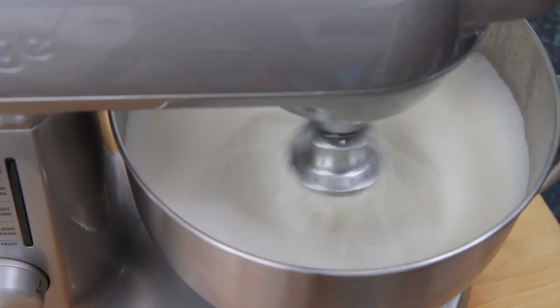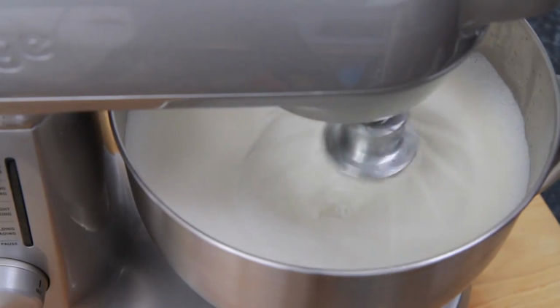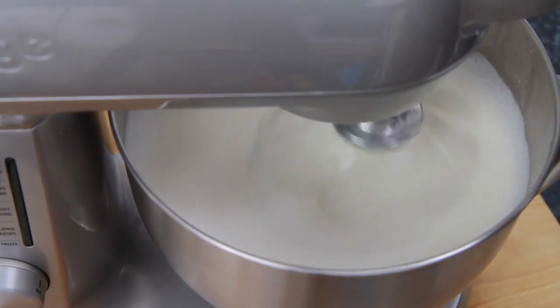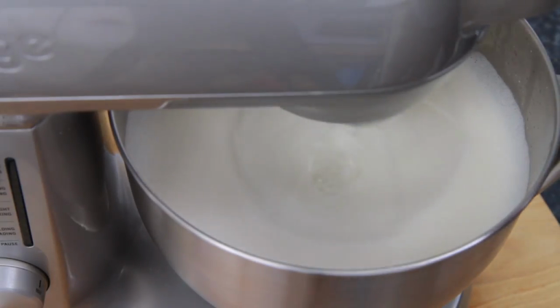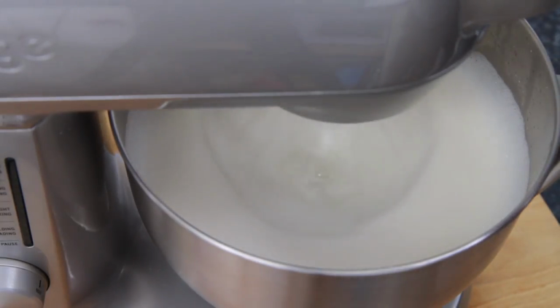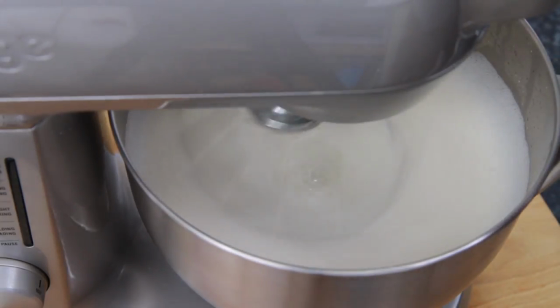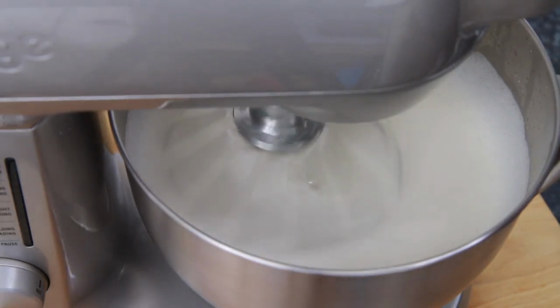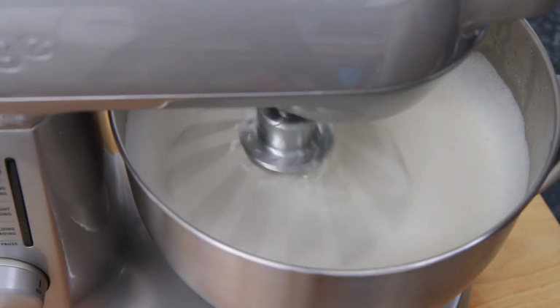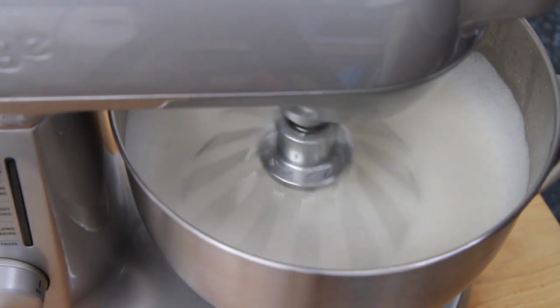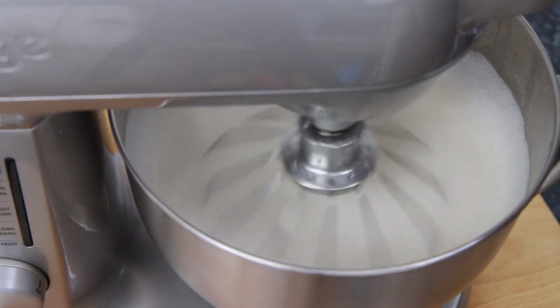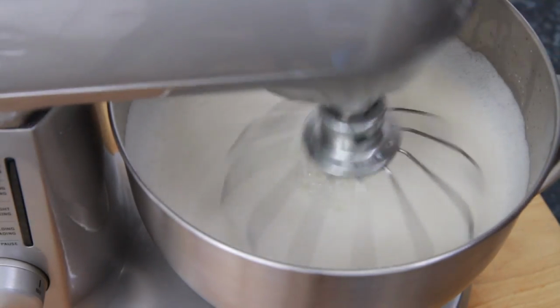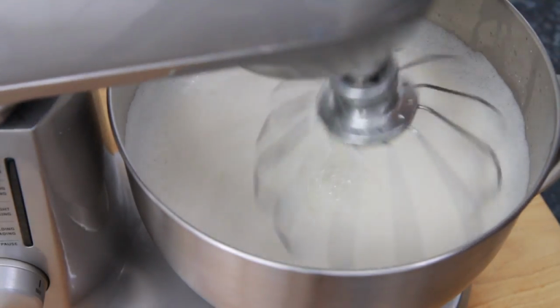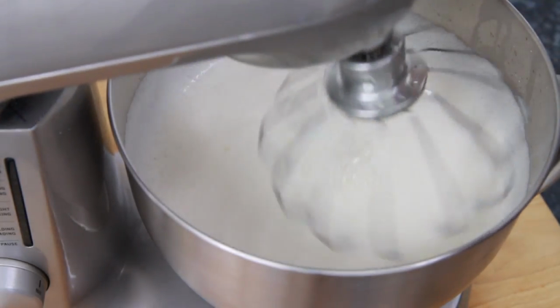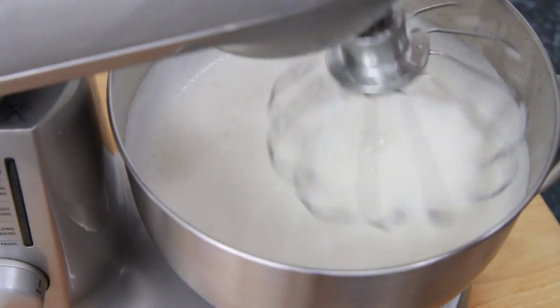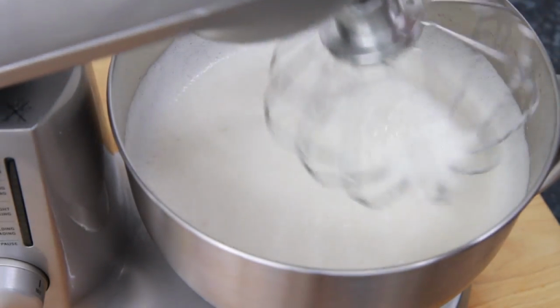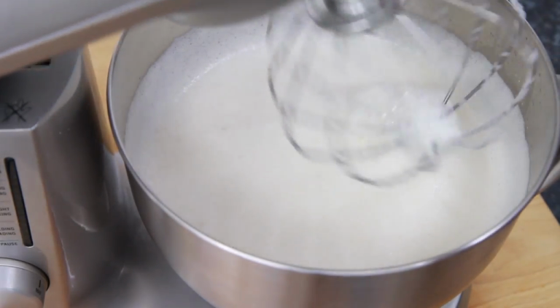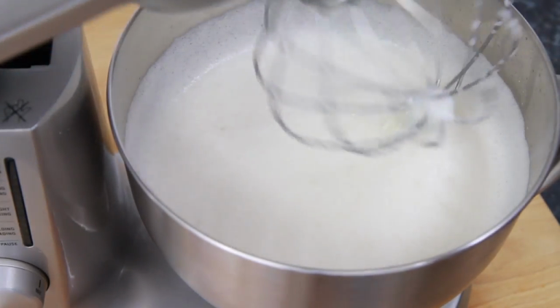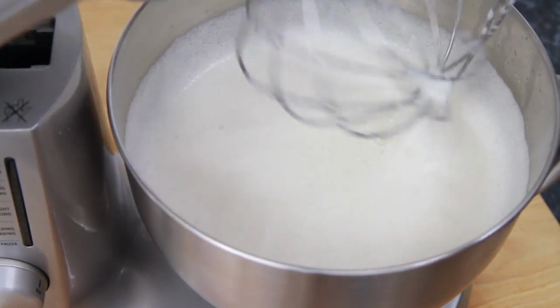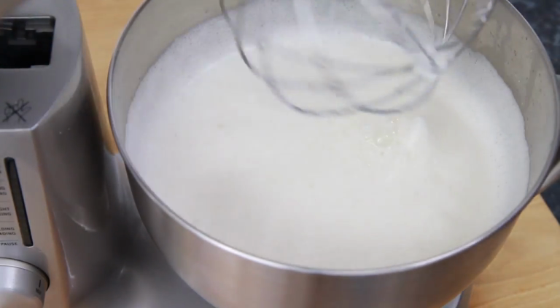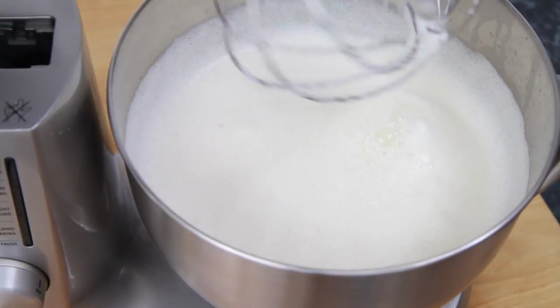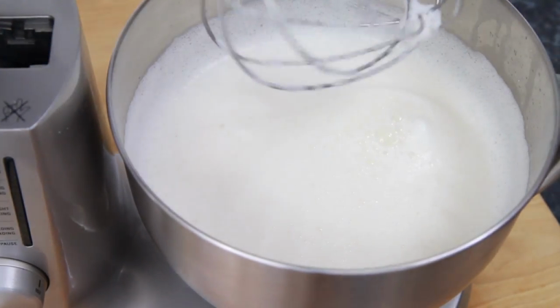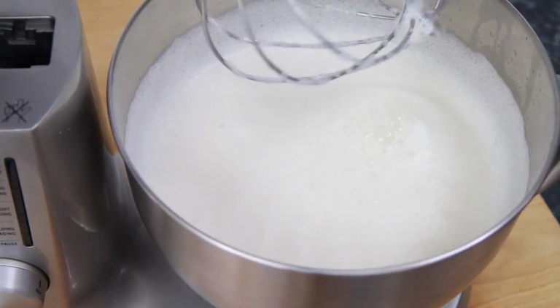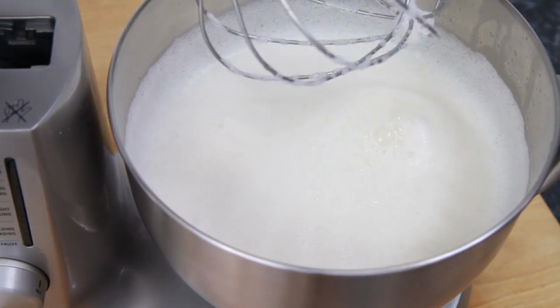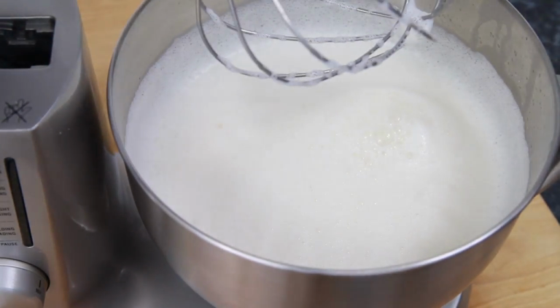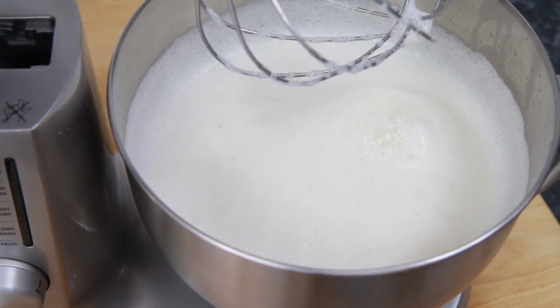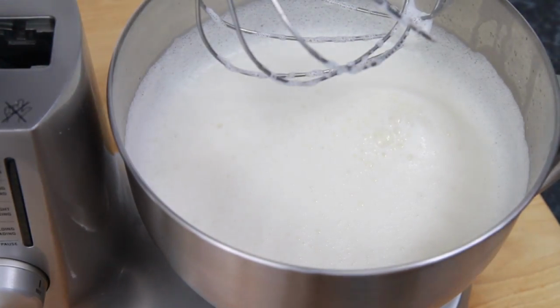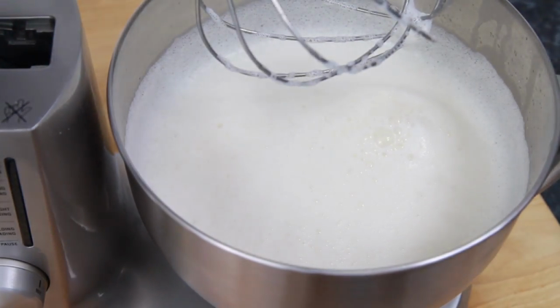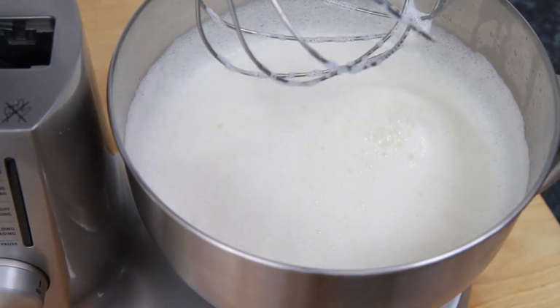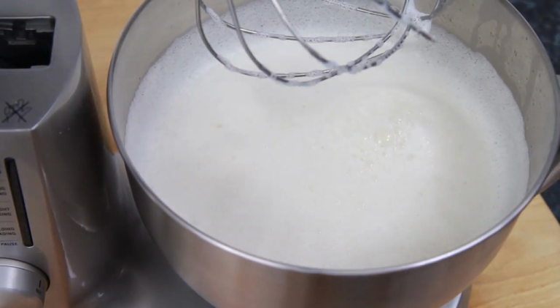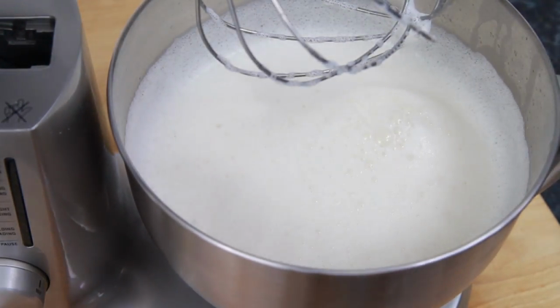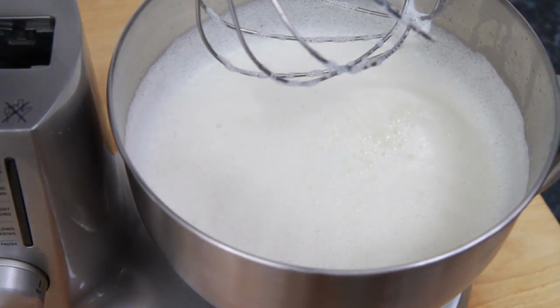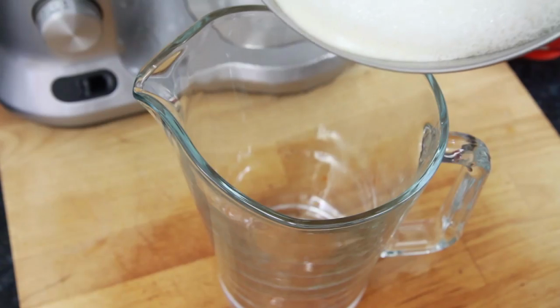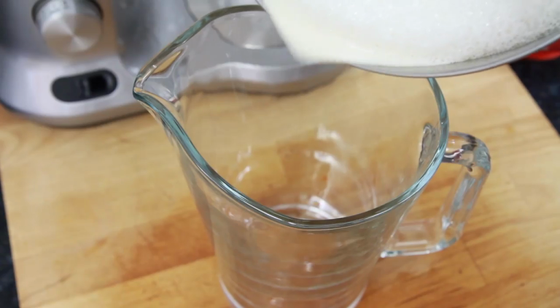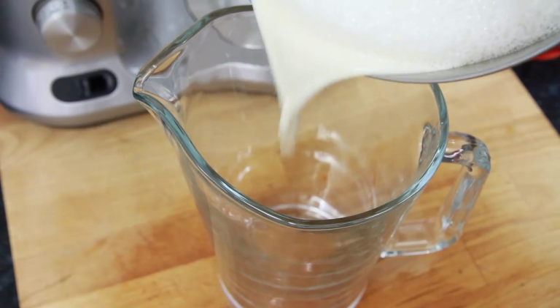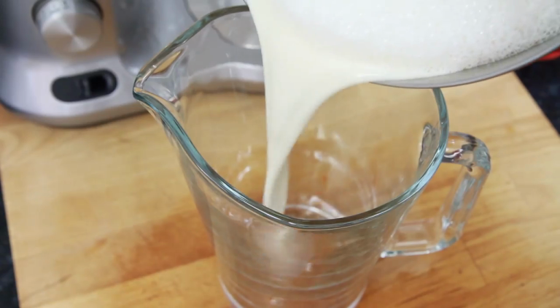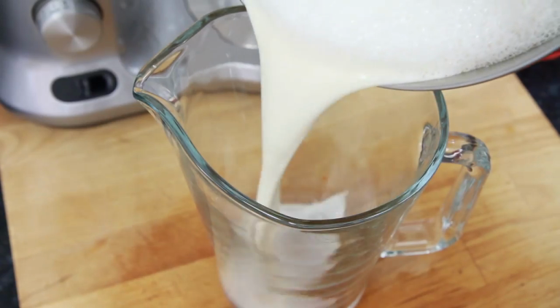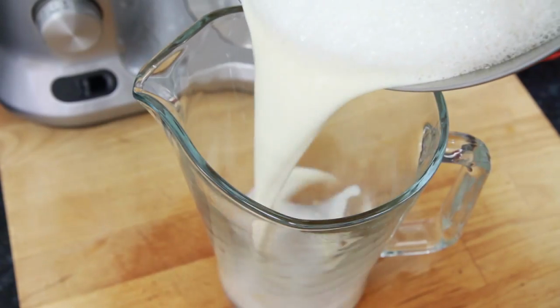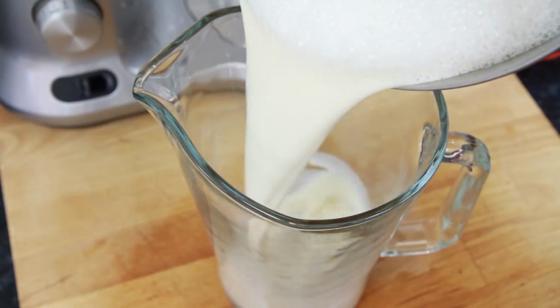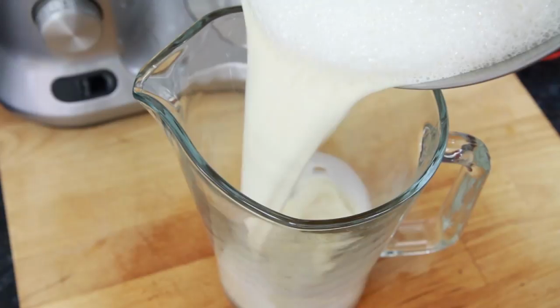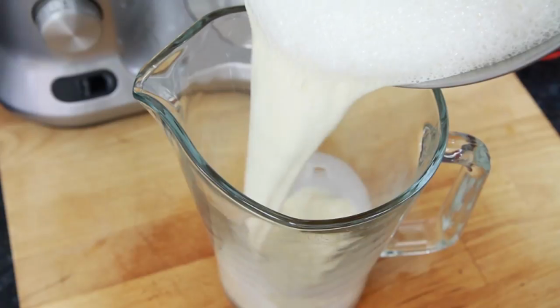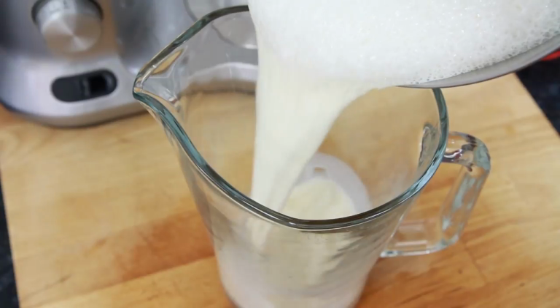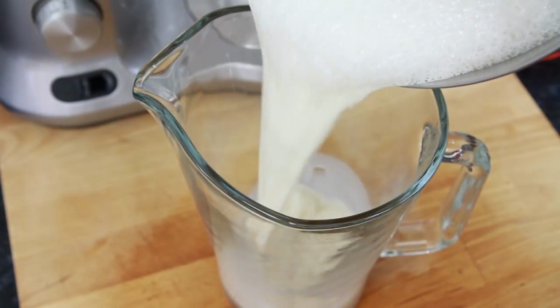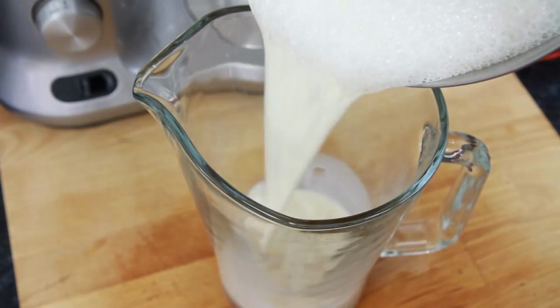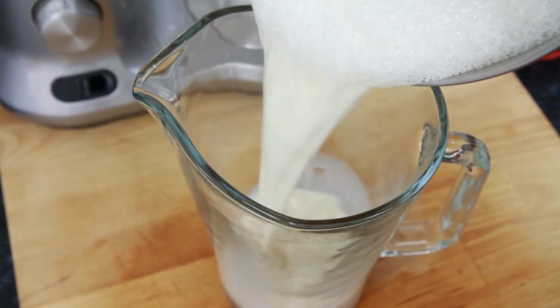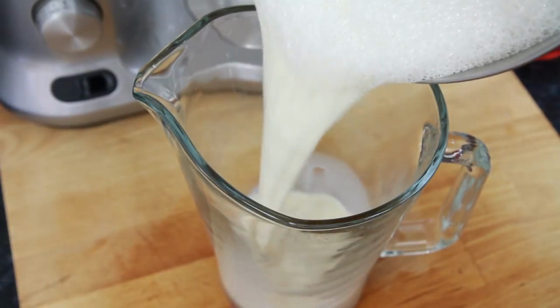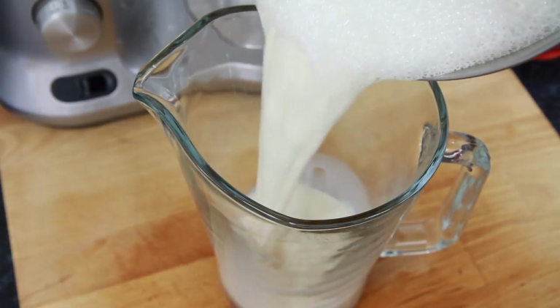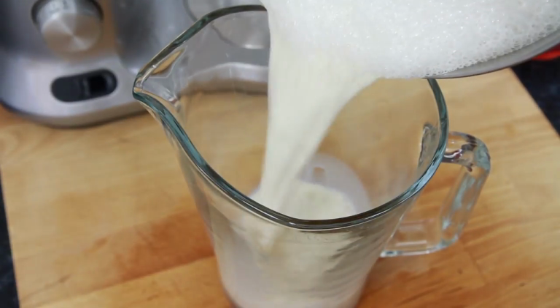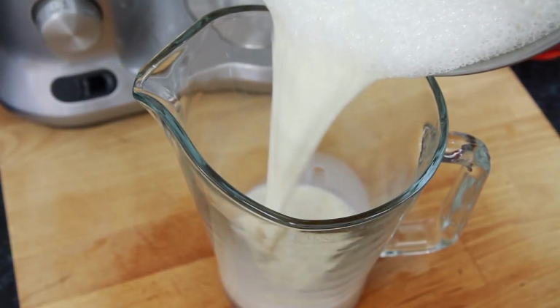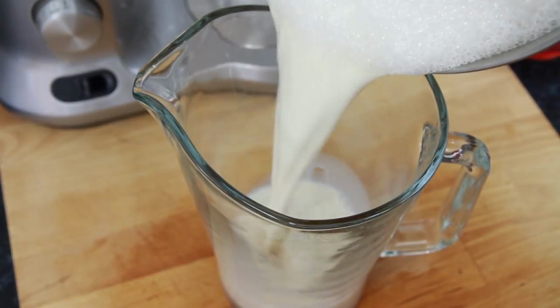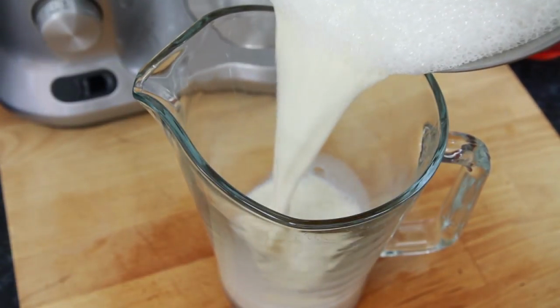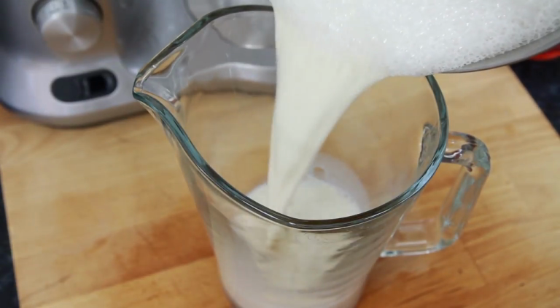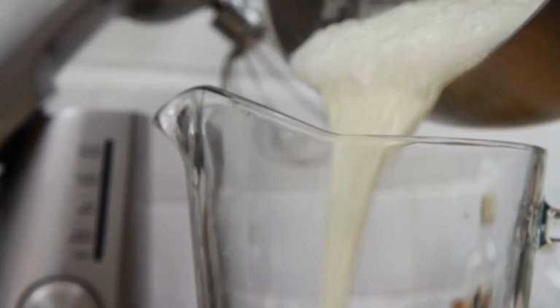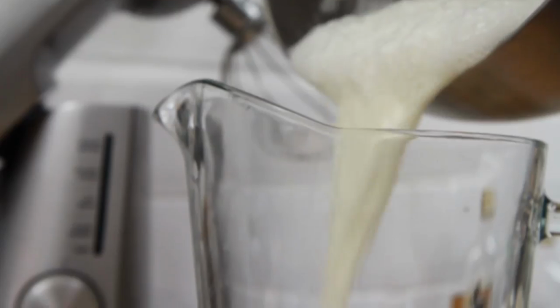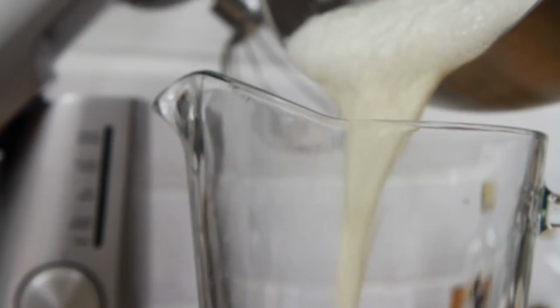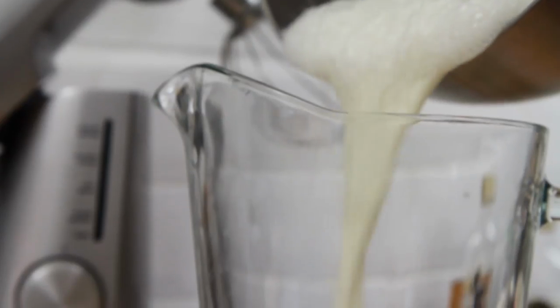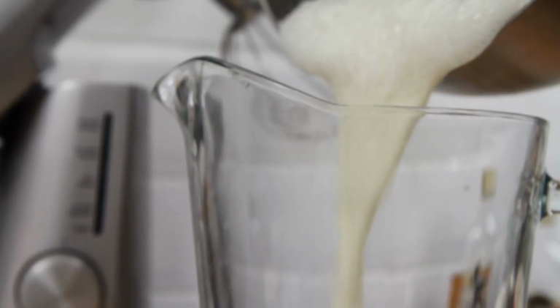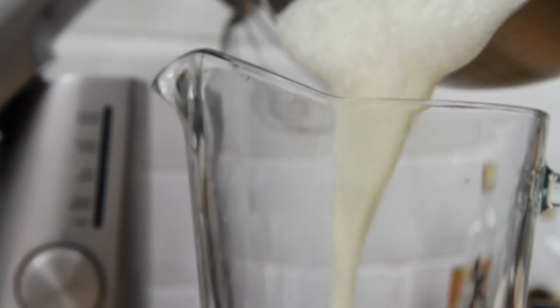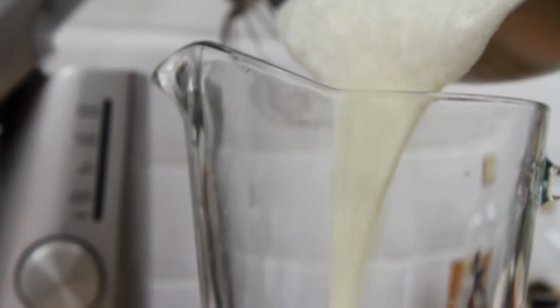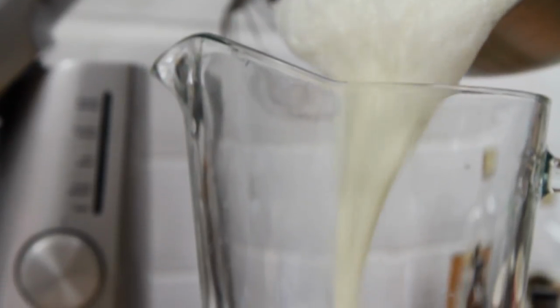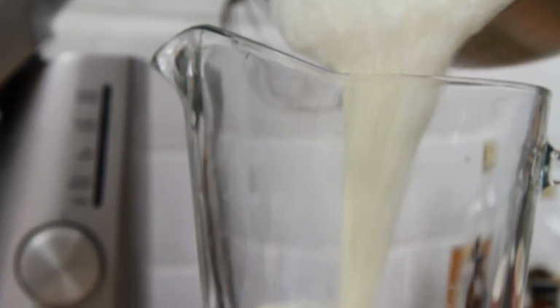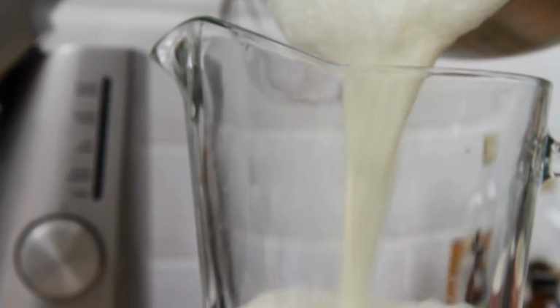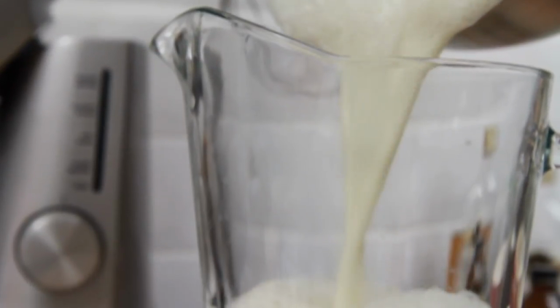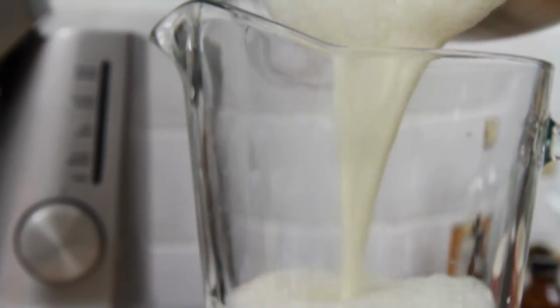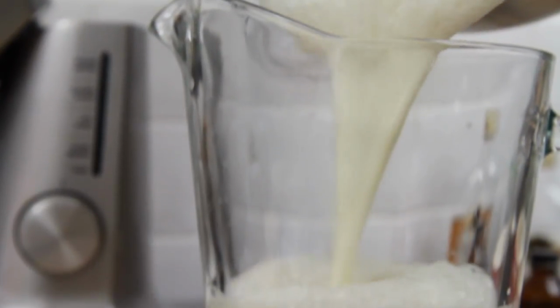When everything's combined and the mixture's started to turn frothy, stop mixing, take a large jug and pour the mixture in.